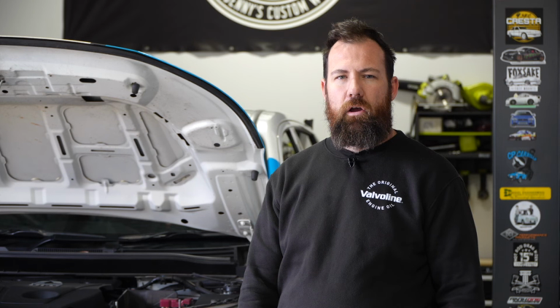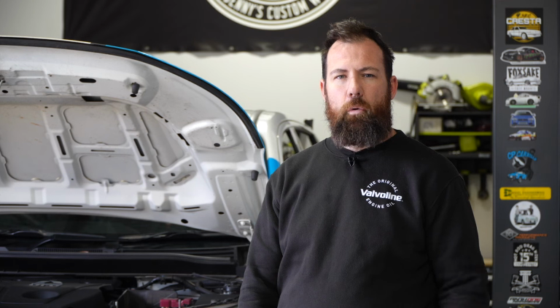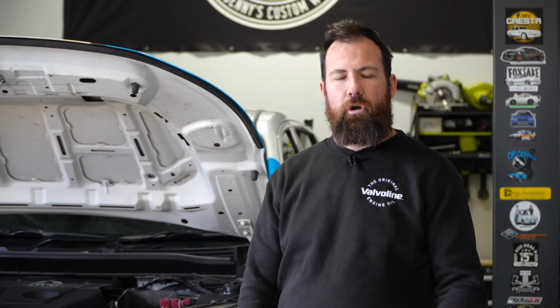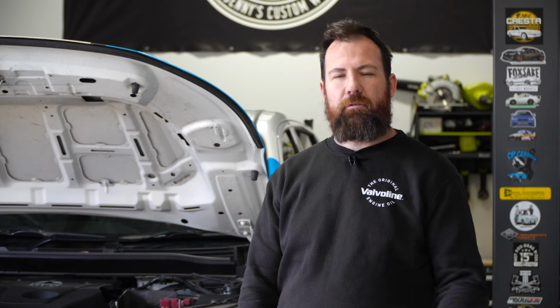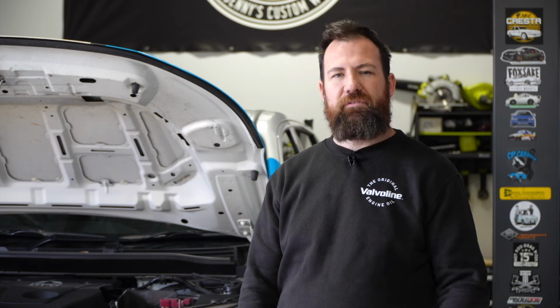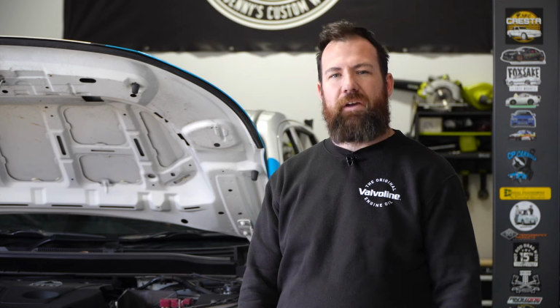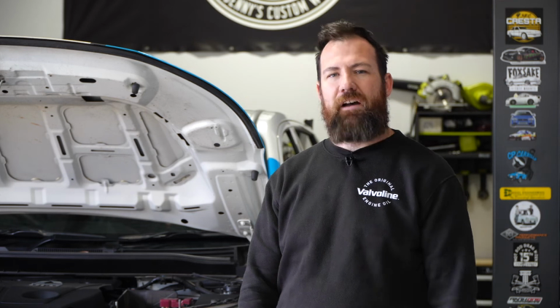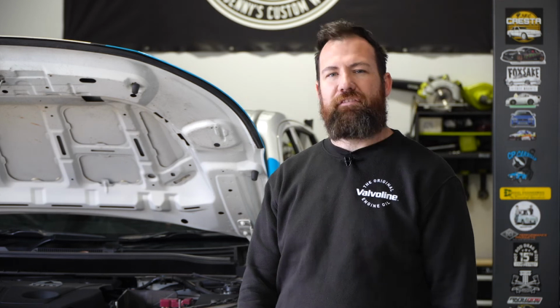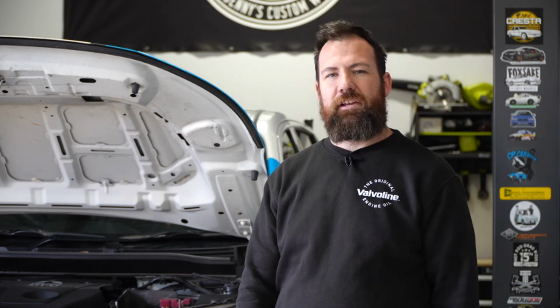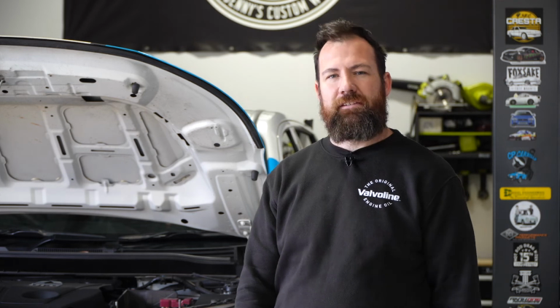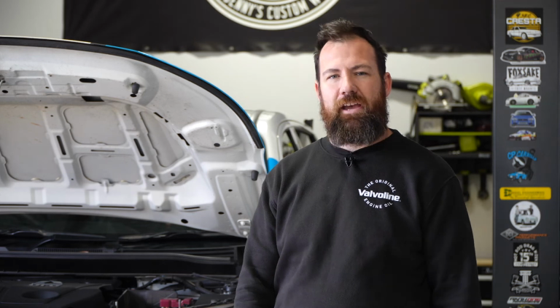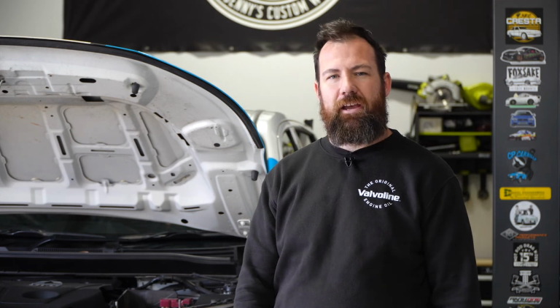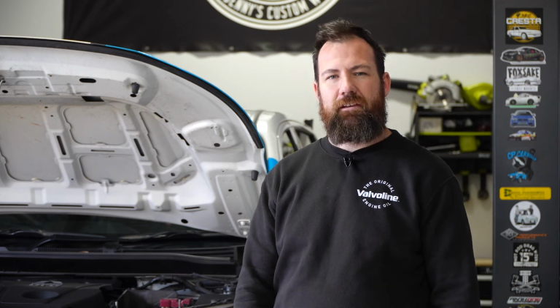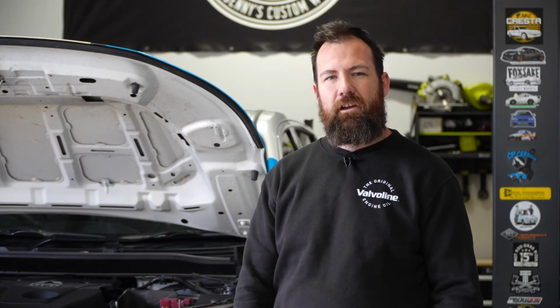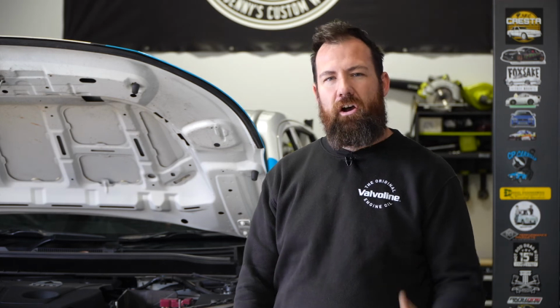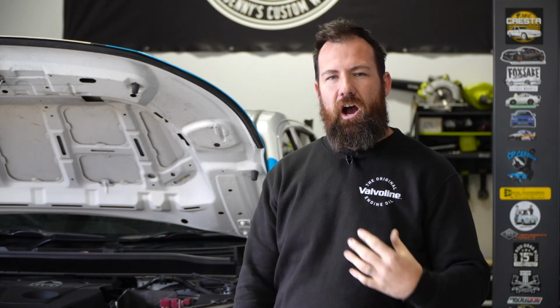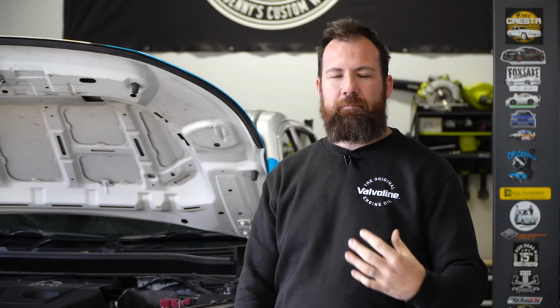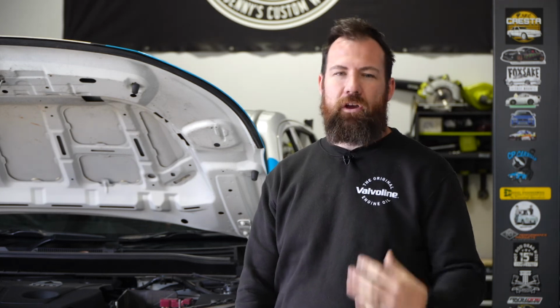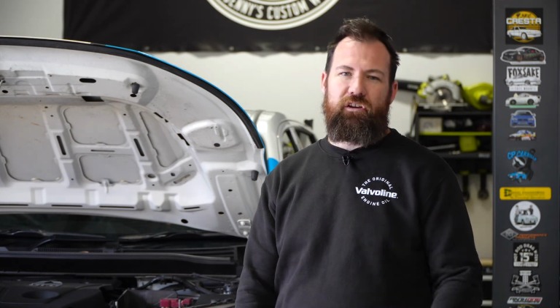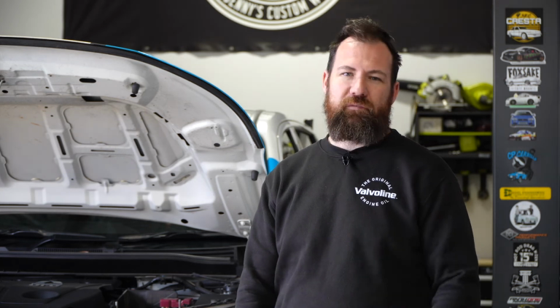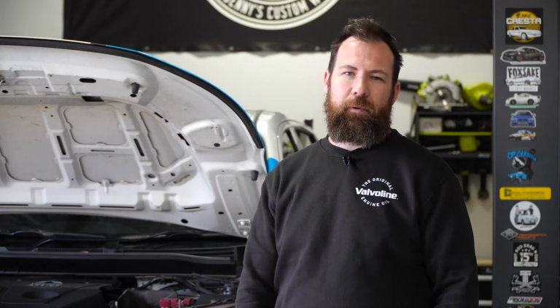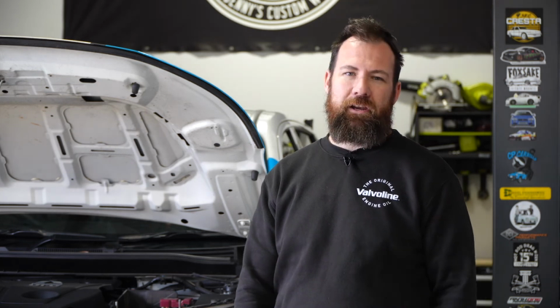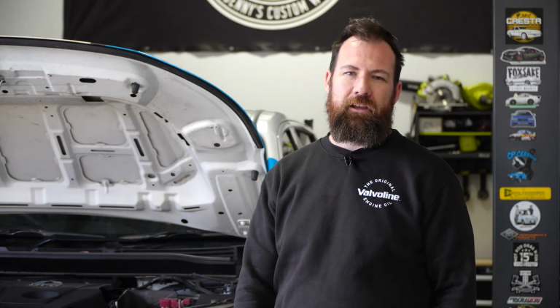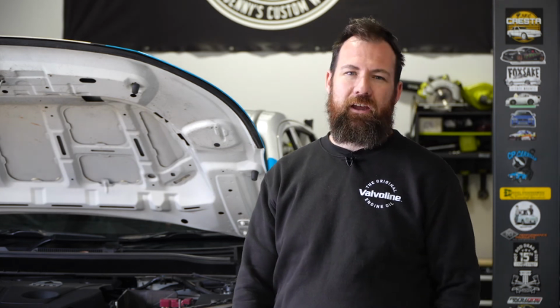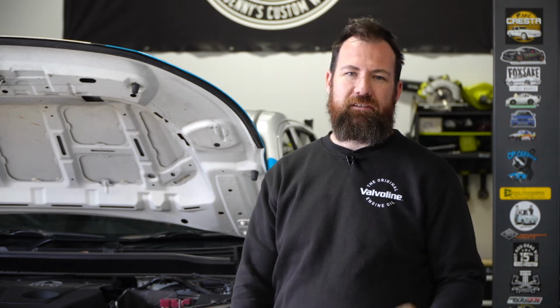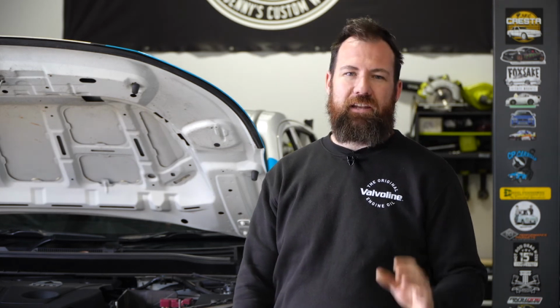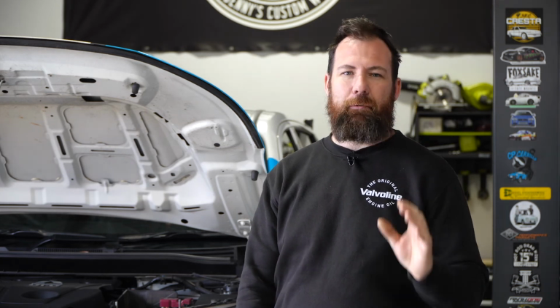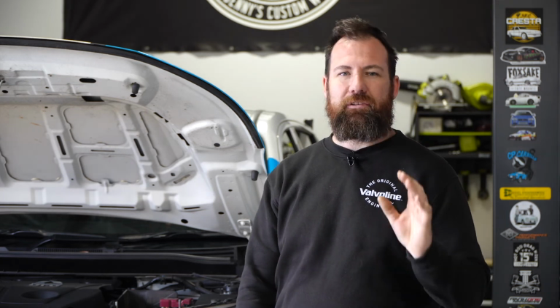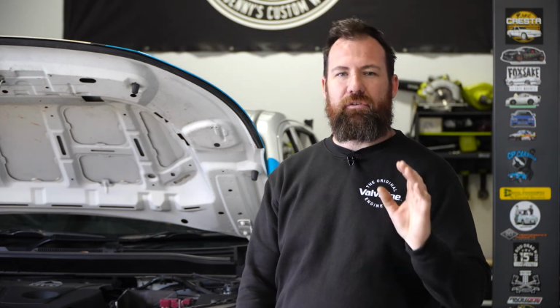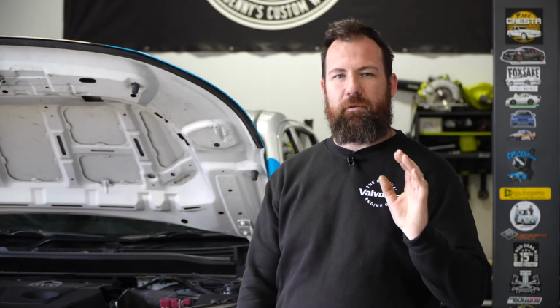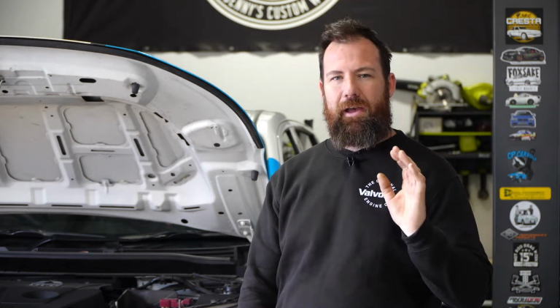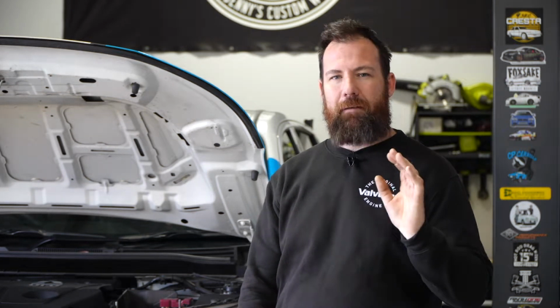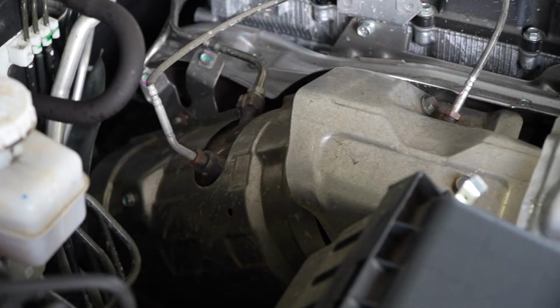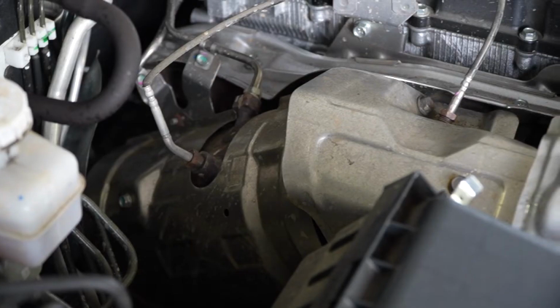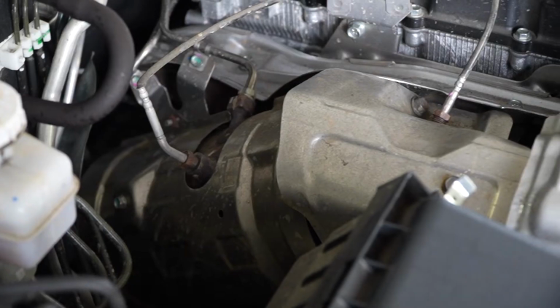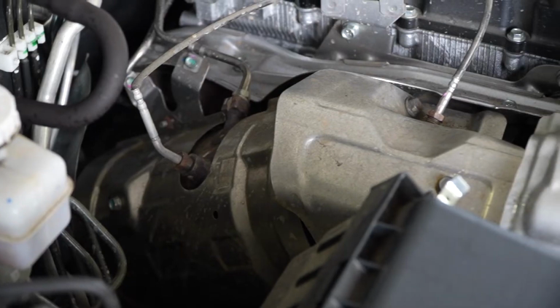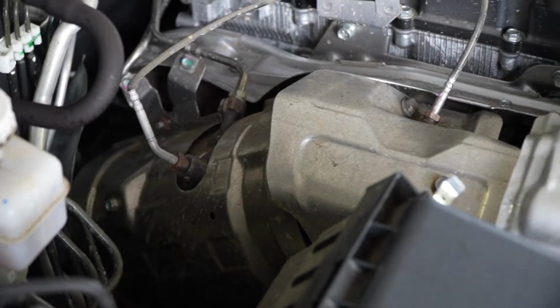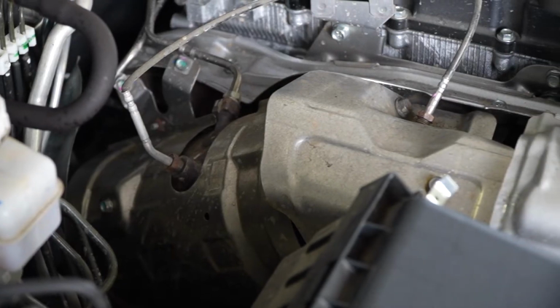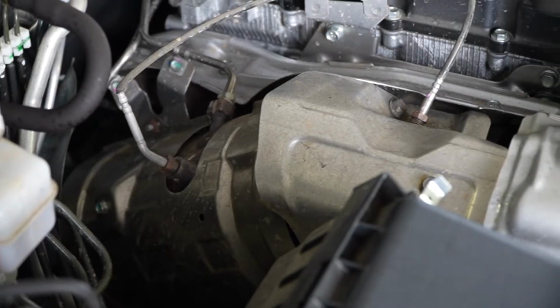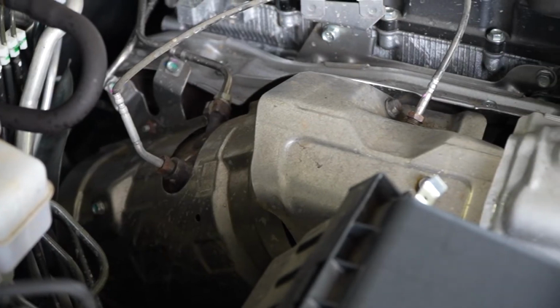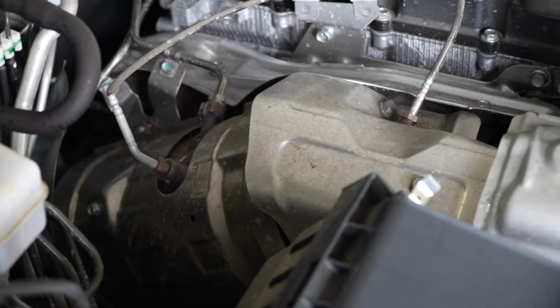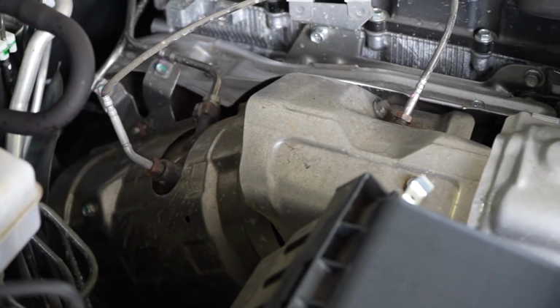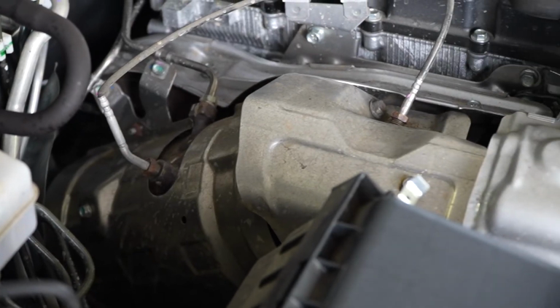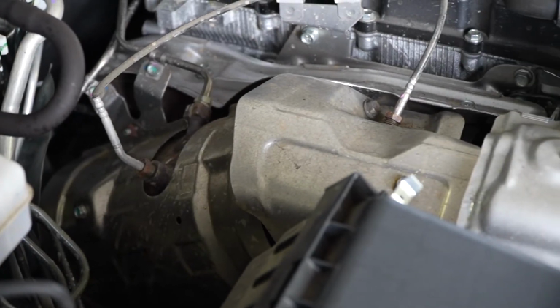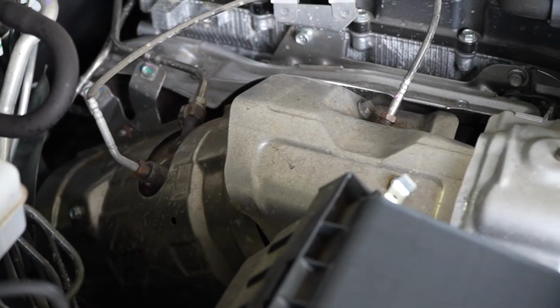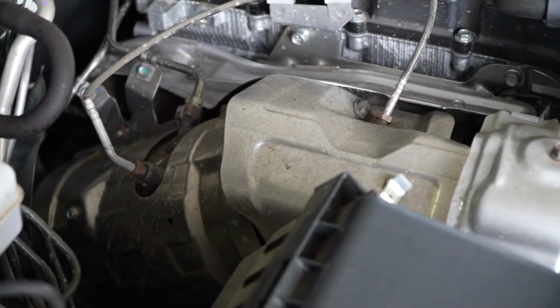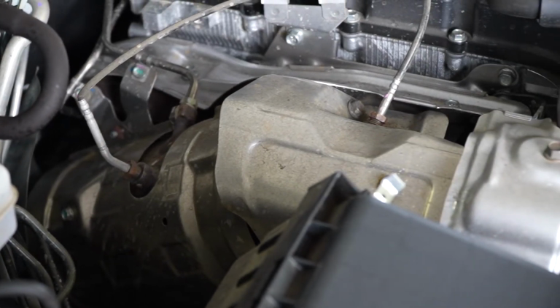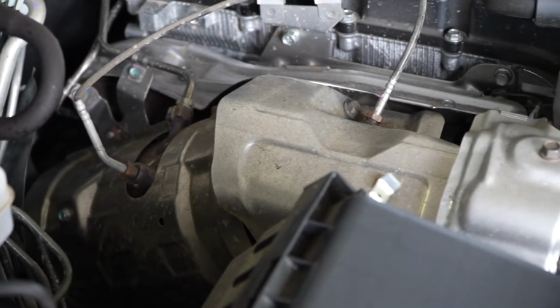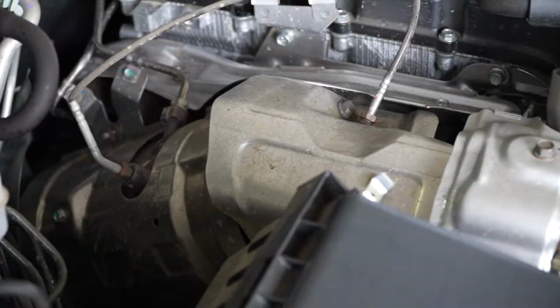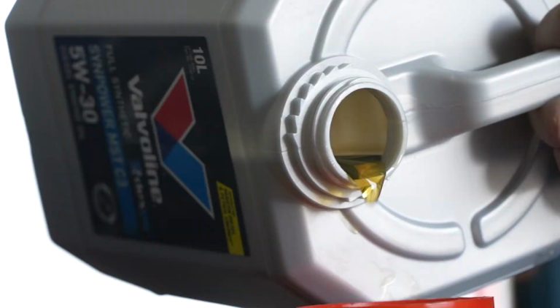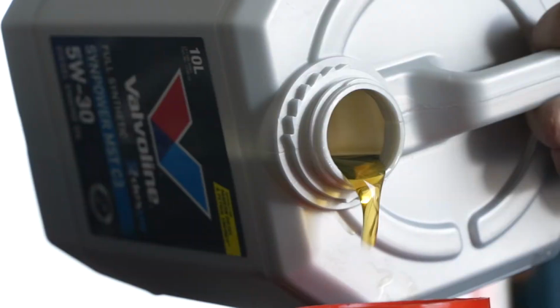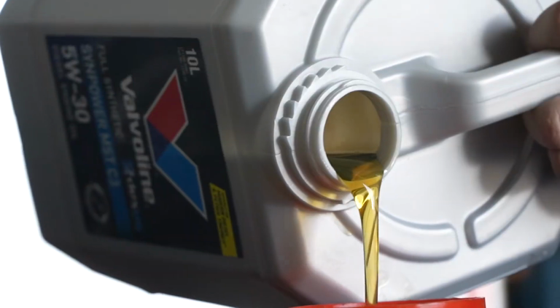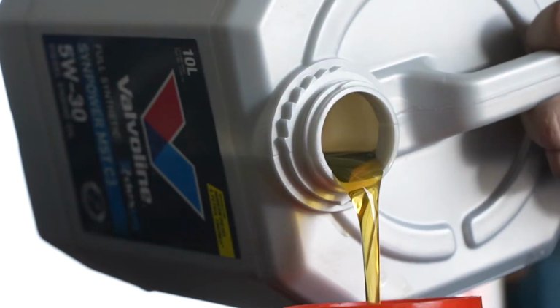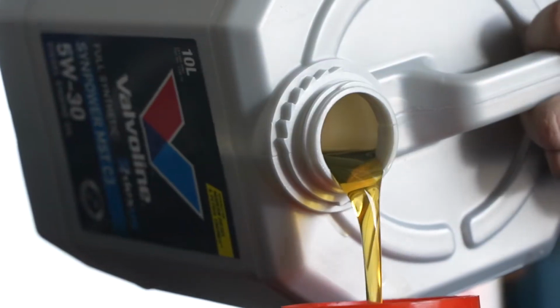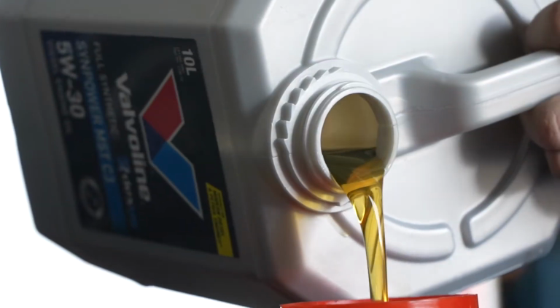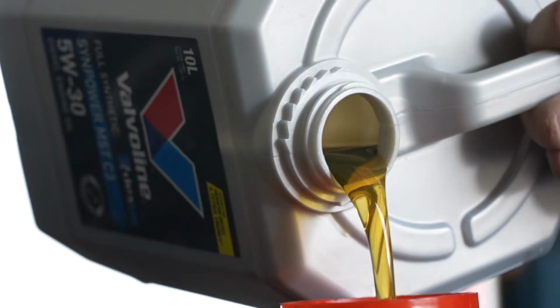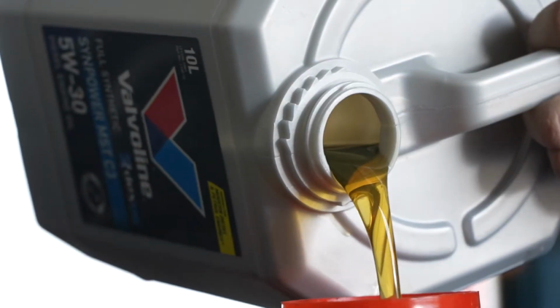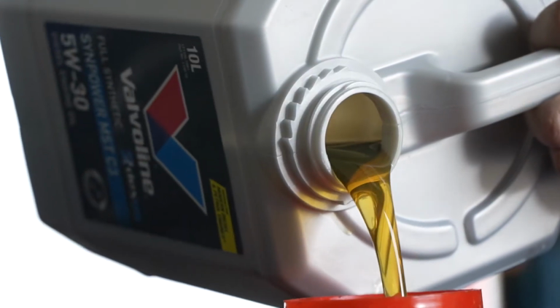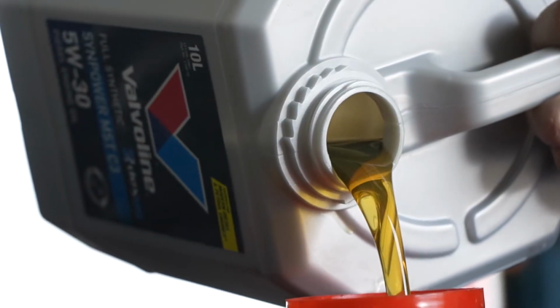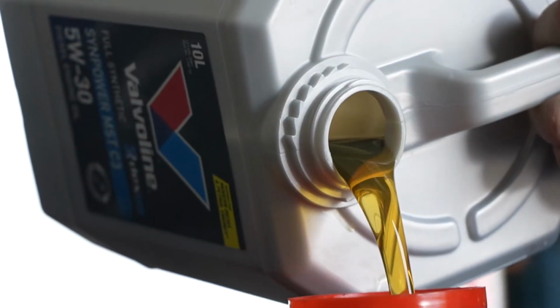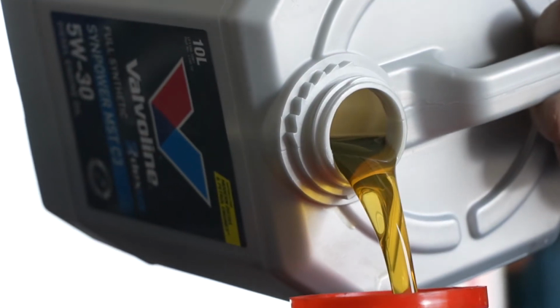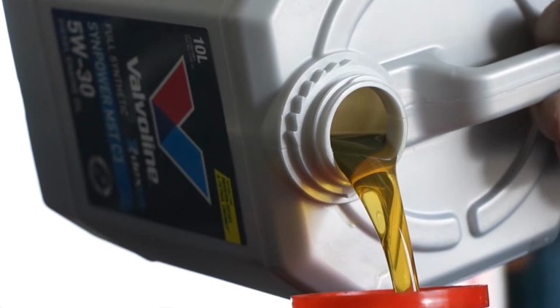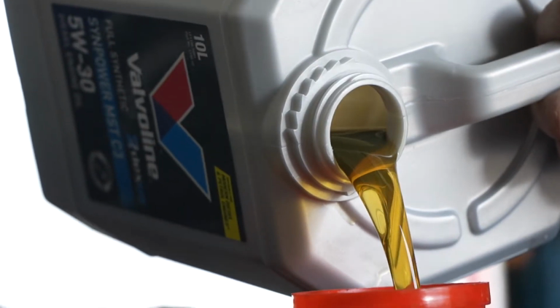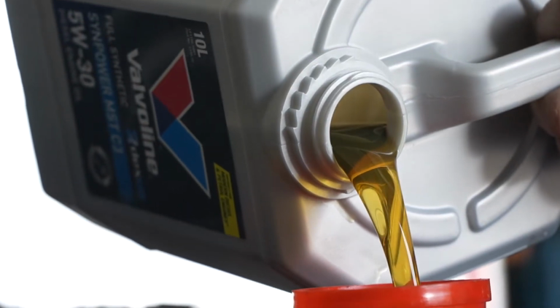Welcome to Valvoline Tech. I'm your host Benny, and today we're talking about maintaining DPF efficiency by selecting the correct engine oil.